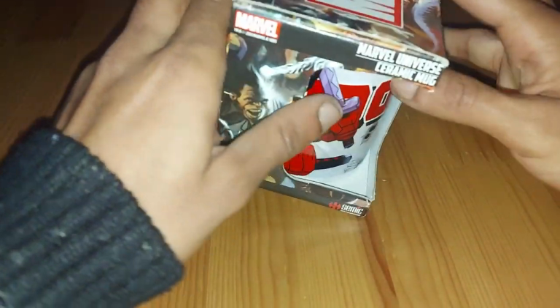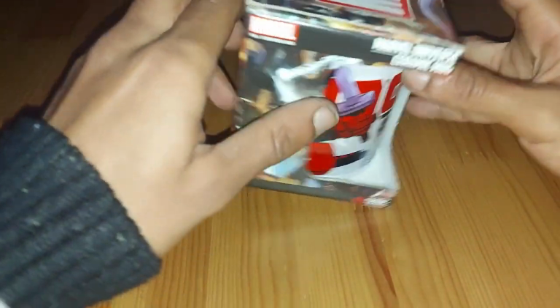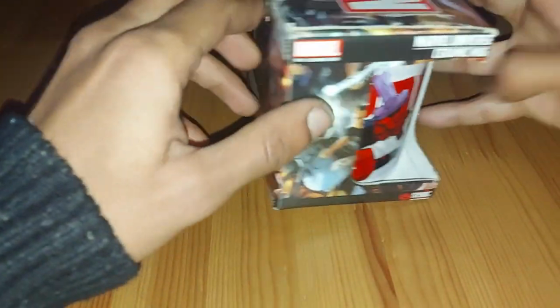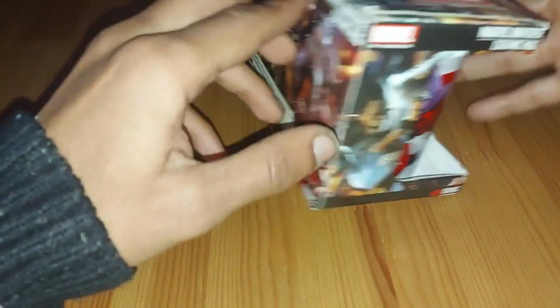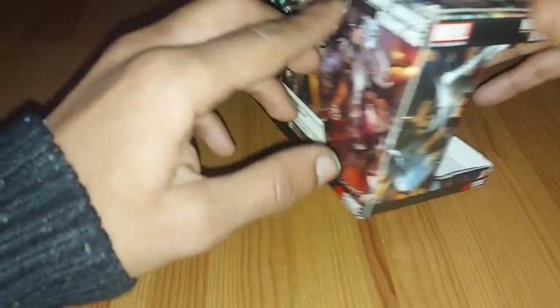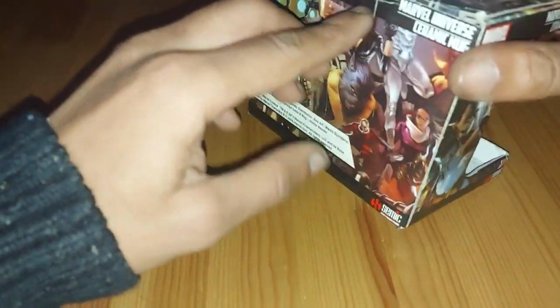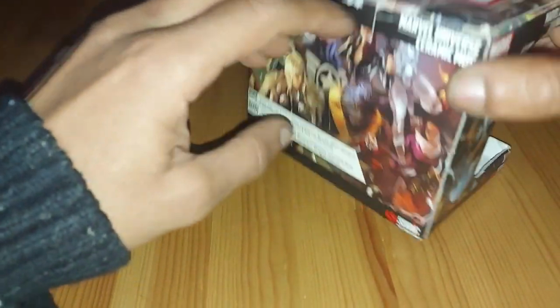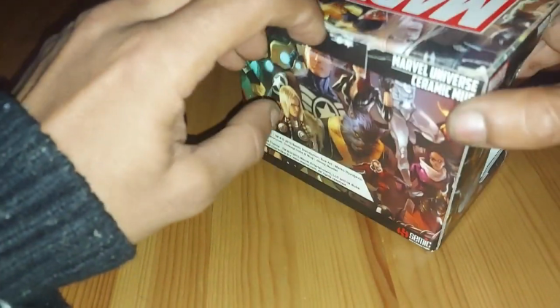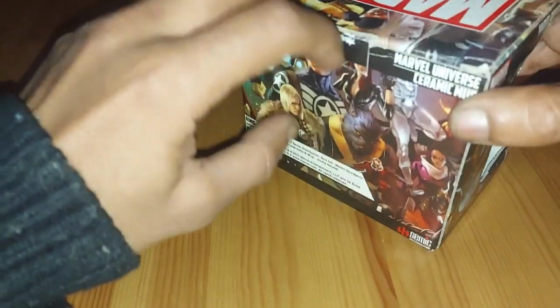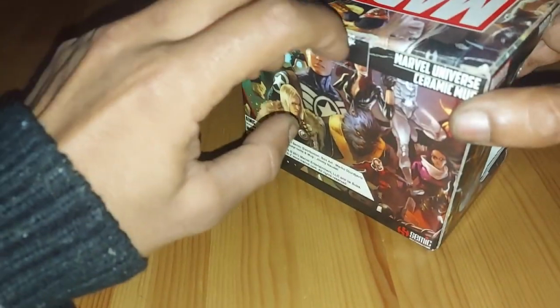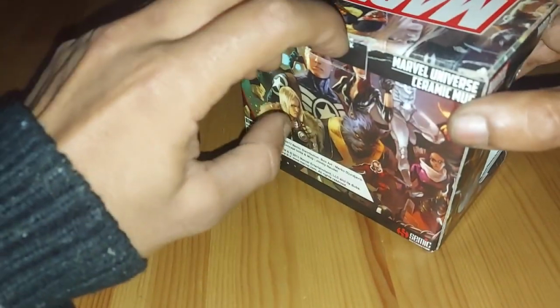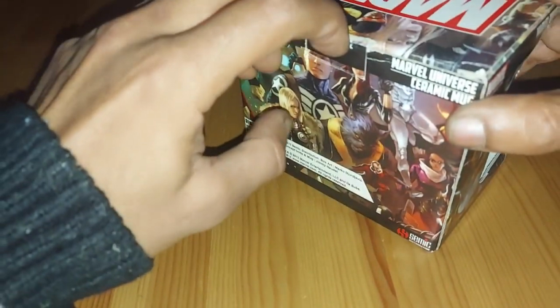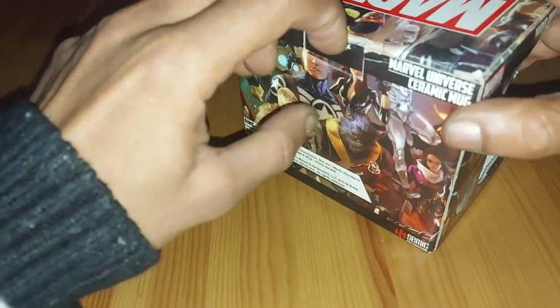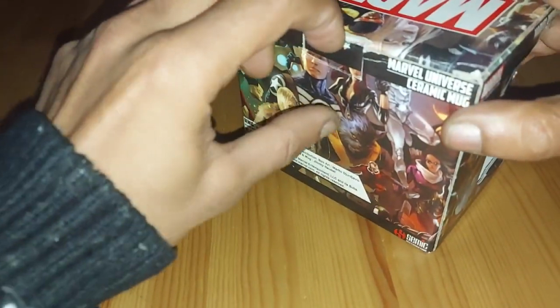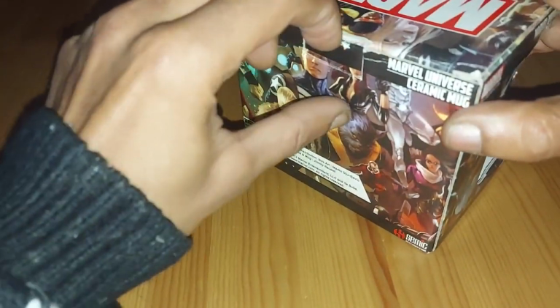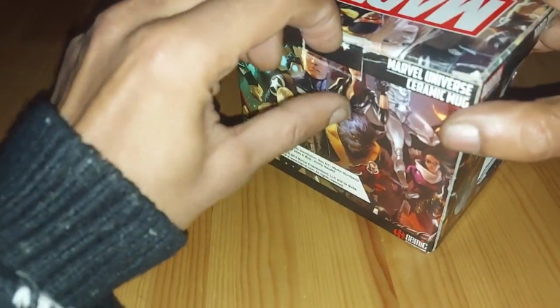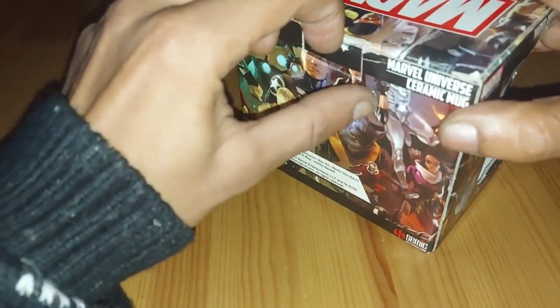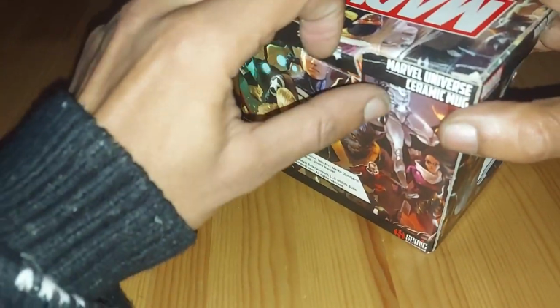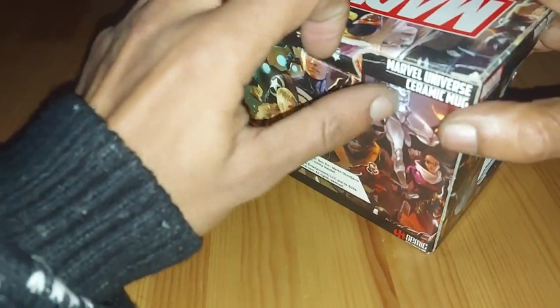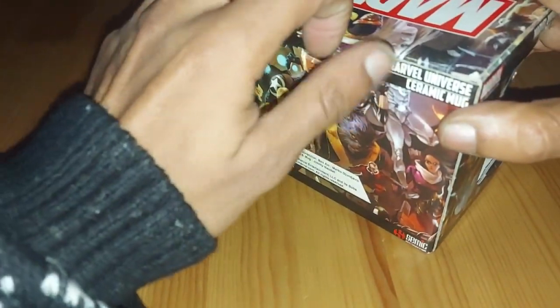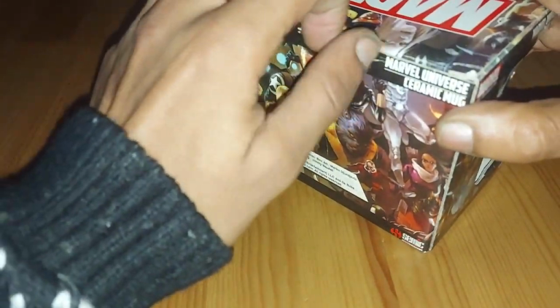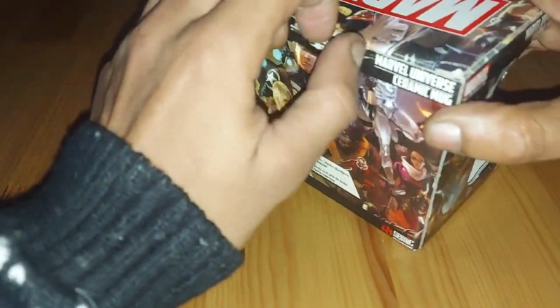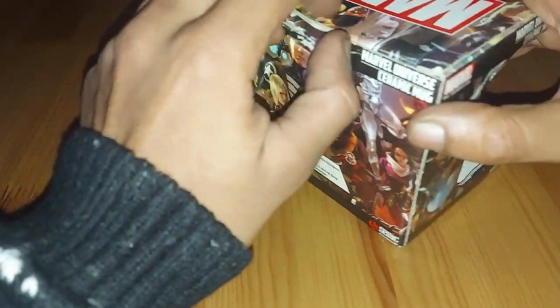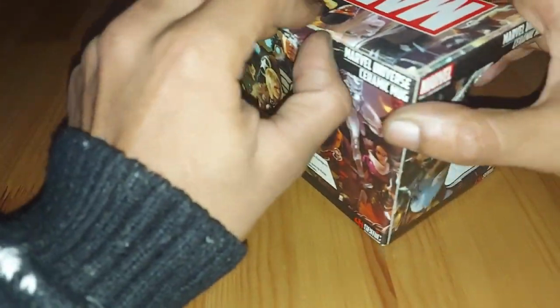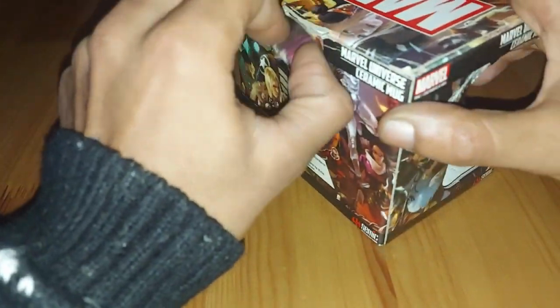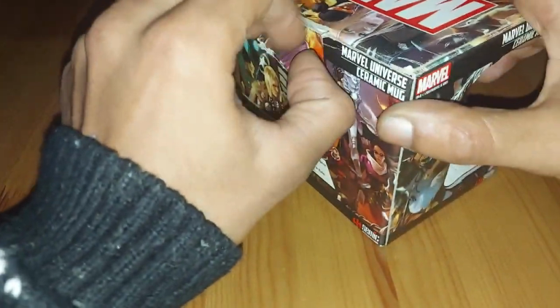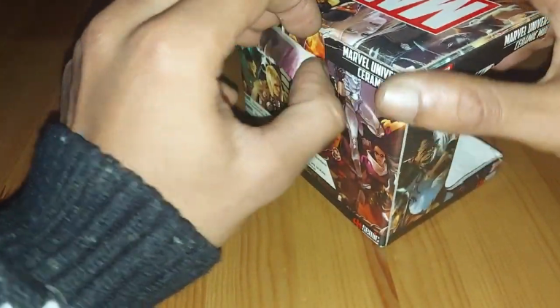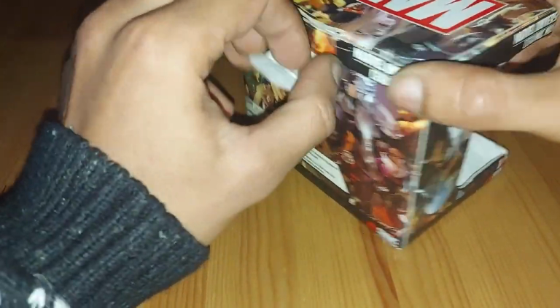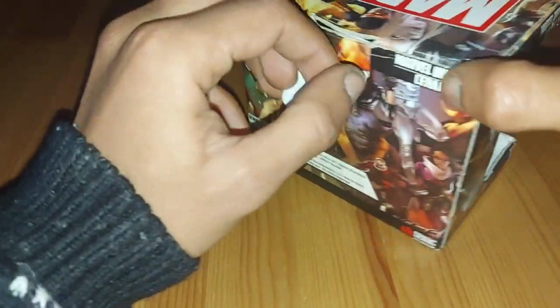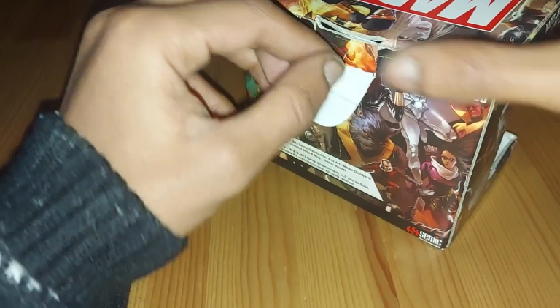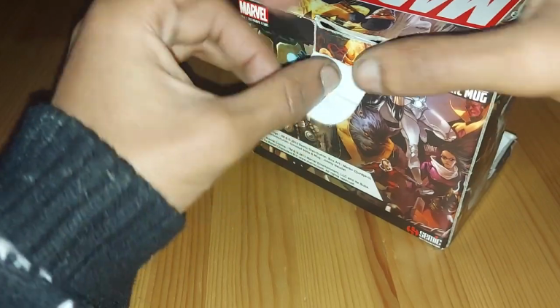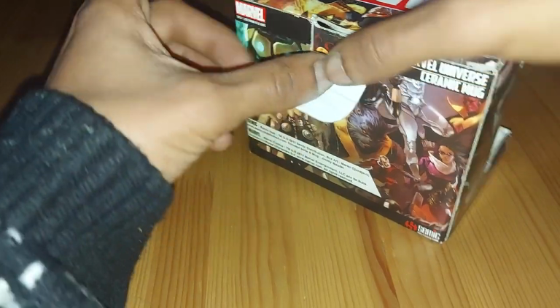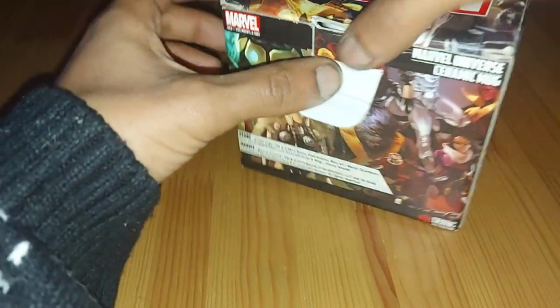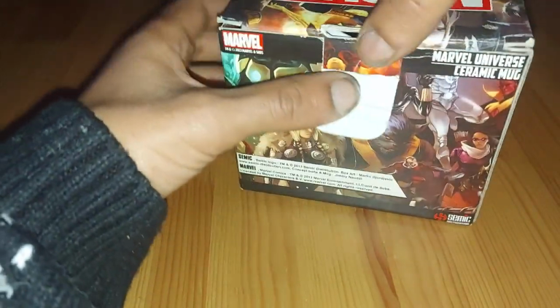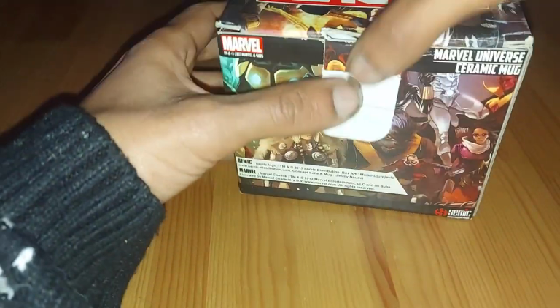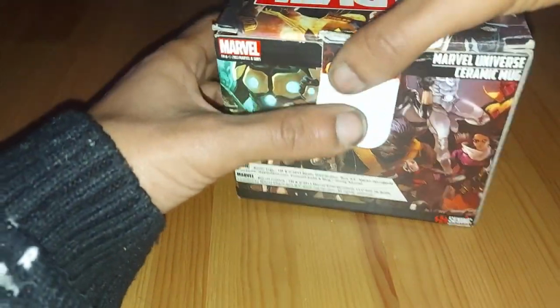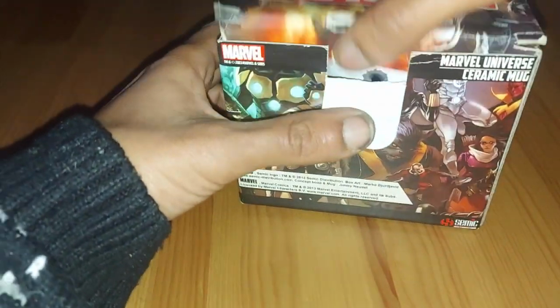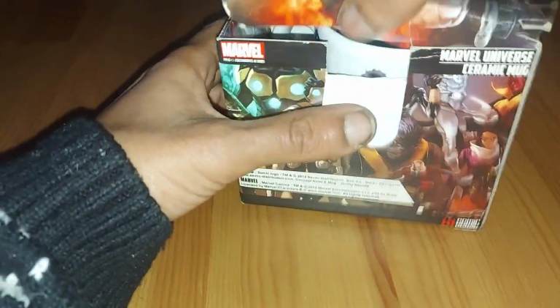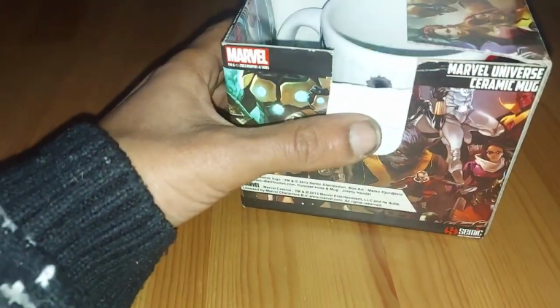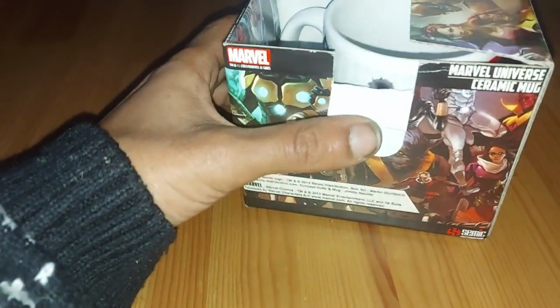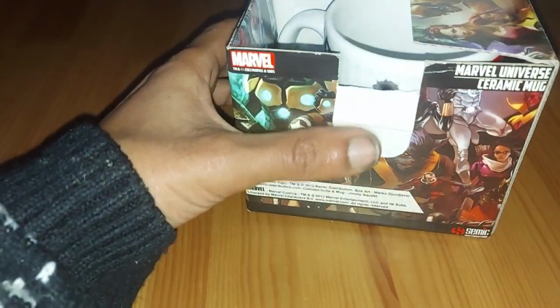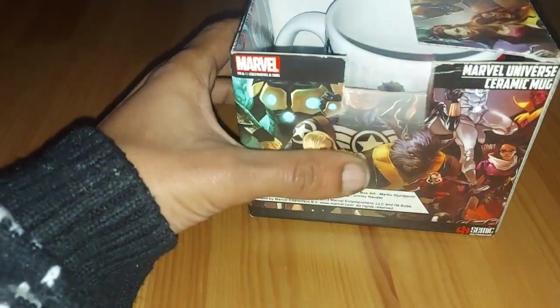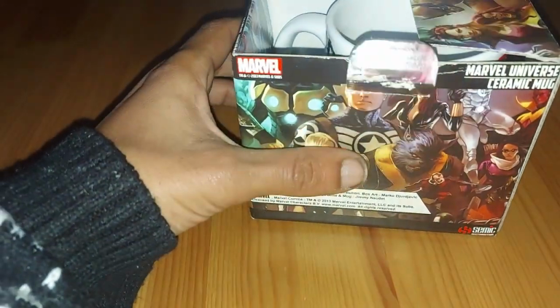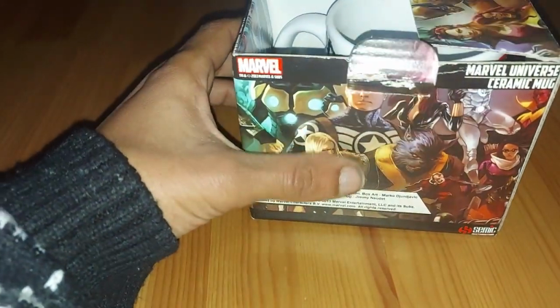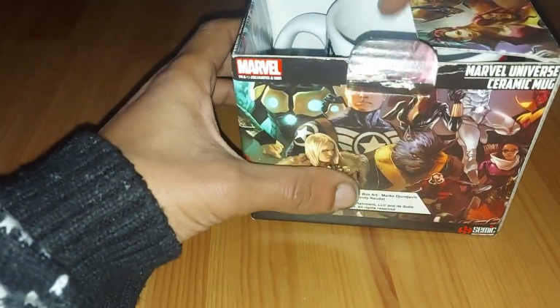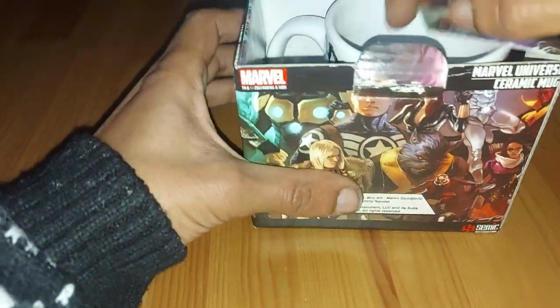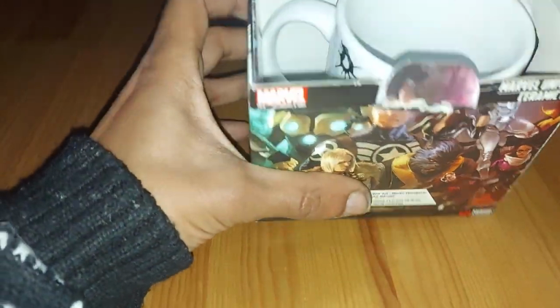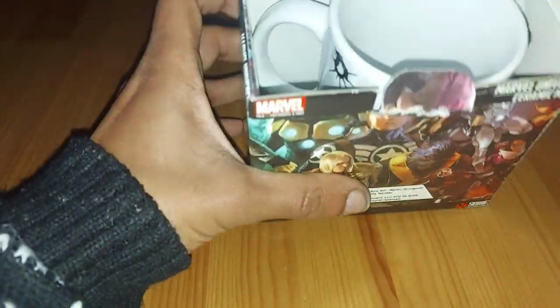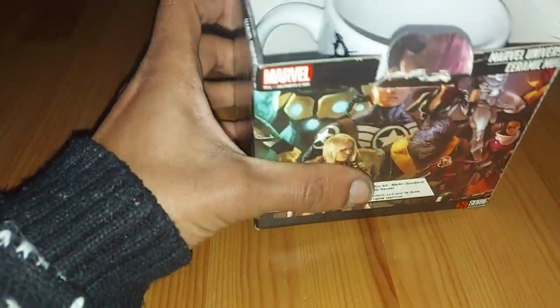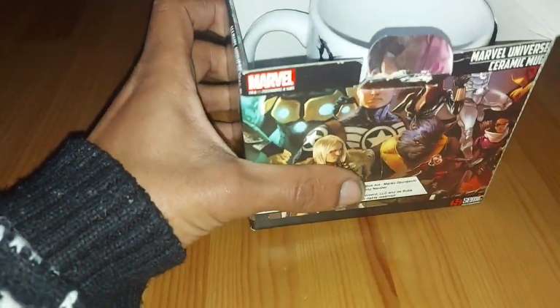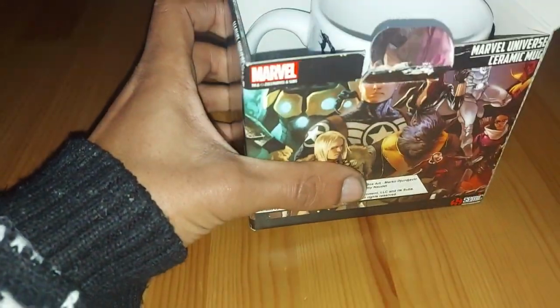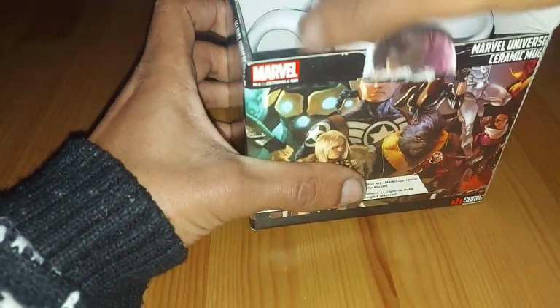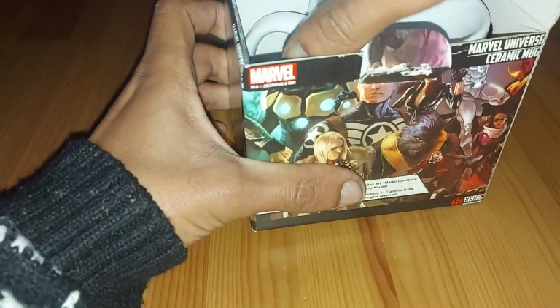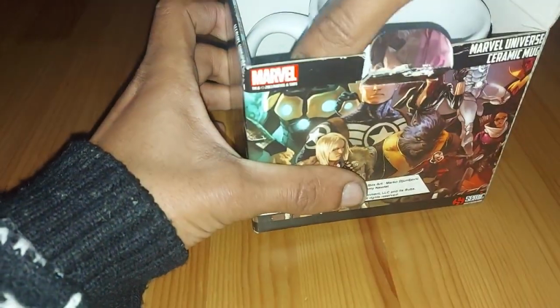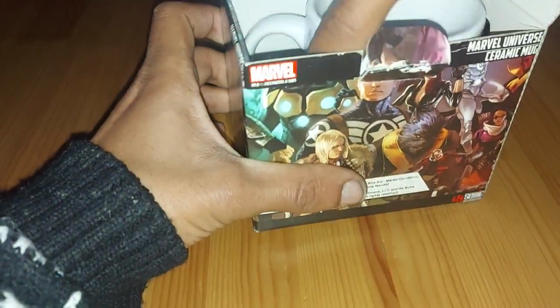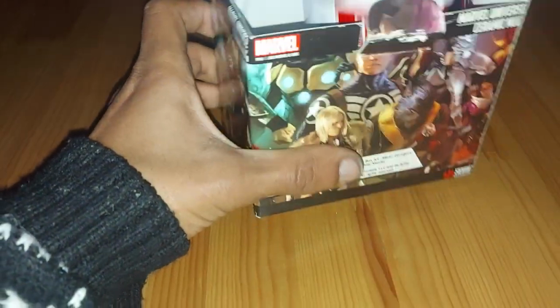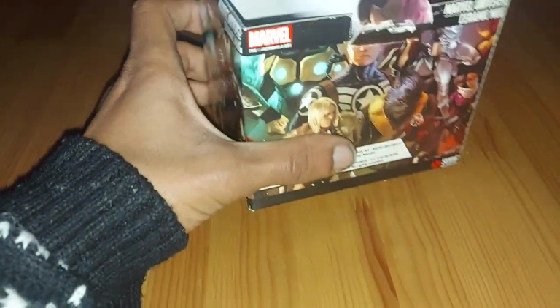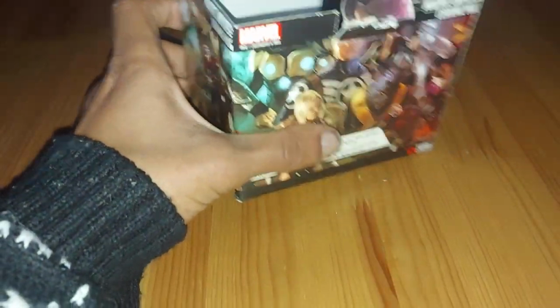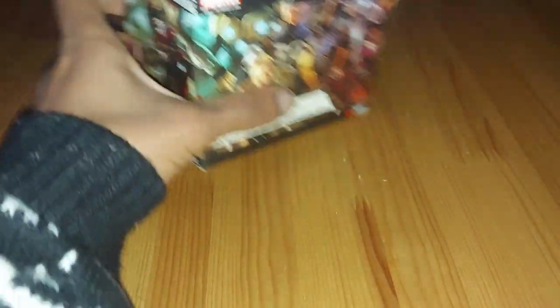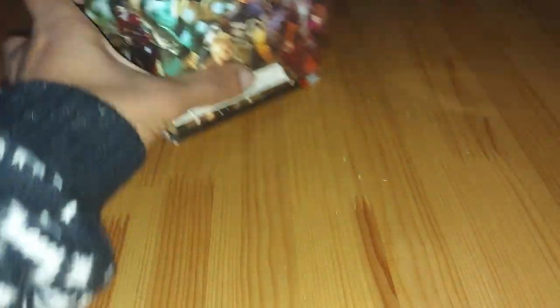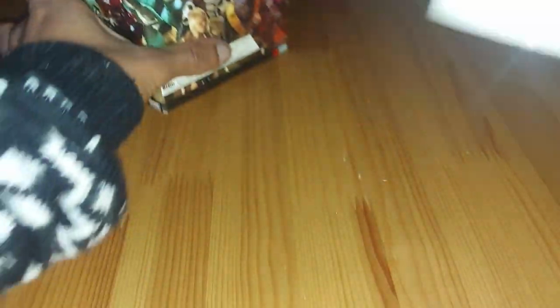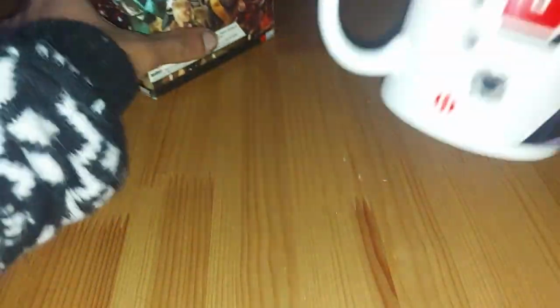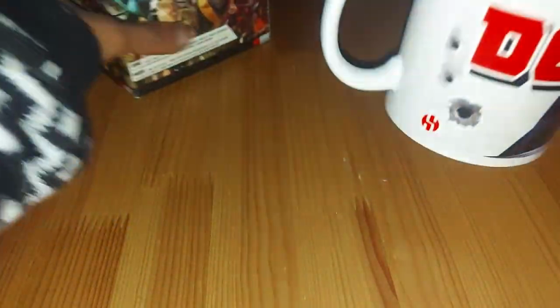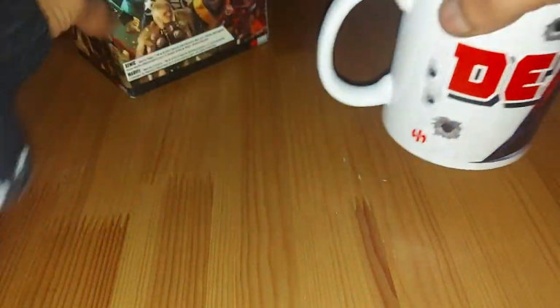Got this one from Forbidden Planet and it was reduced to a pound — that's right, one pound. And for Forbidden Planet, that does not happen that often.